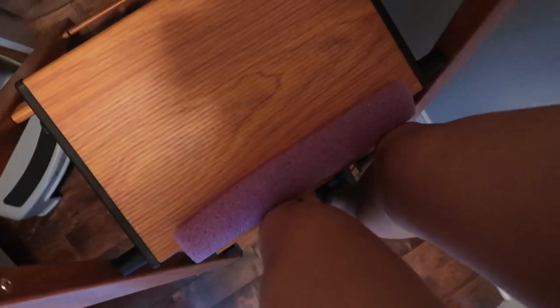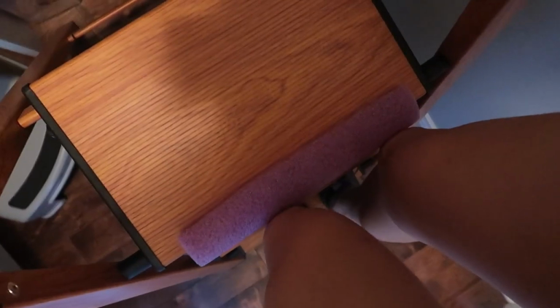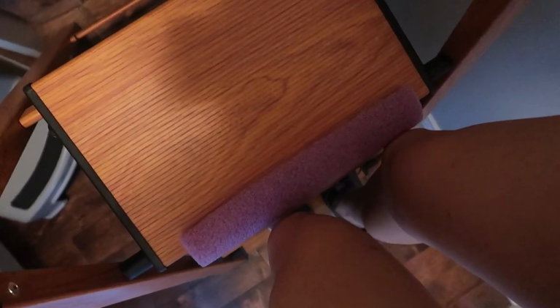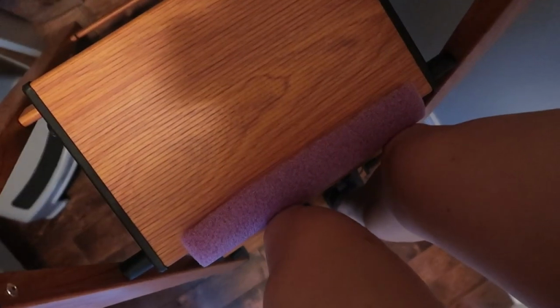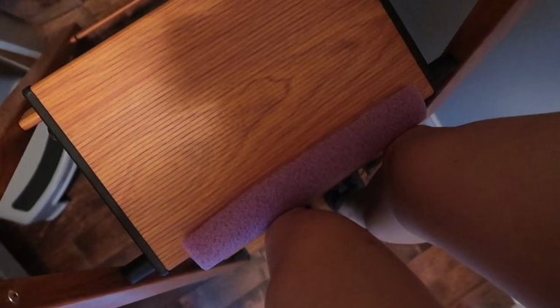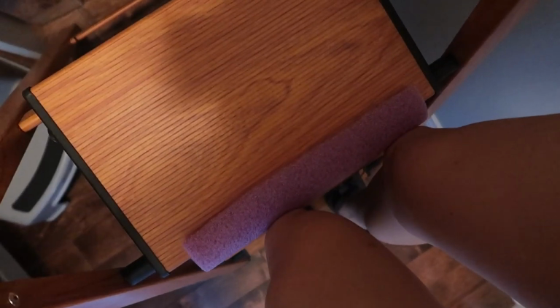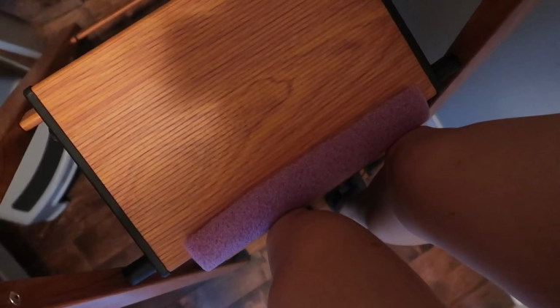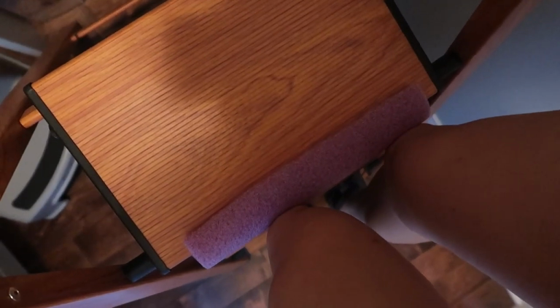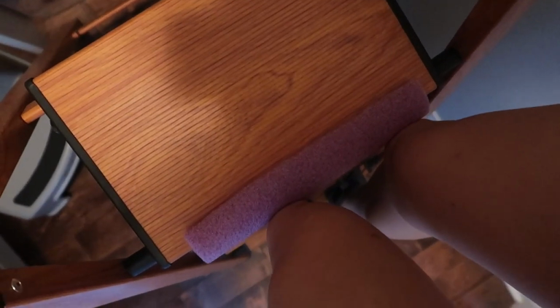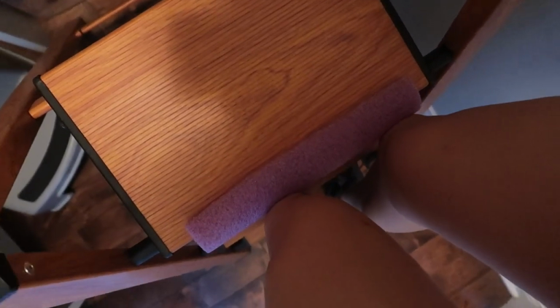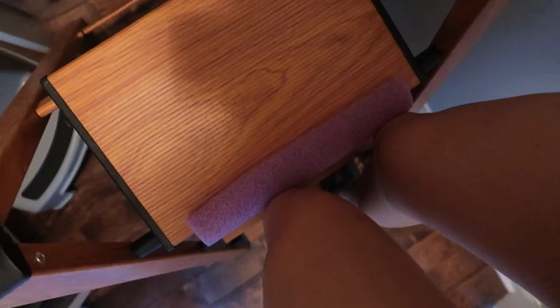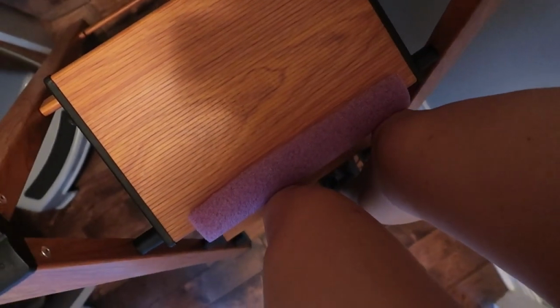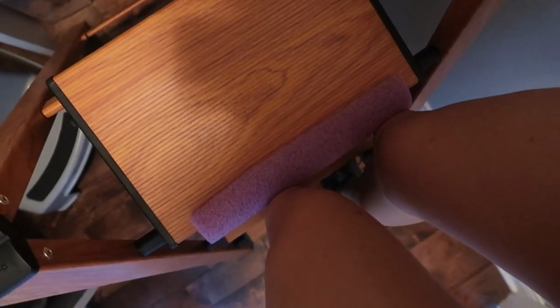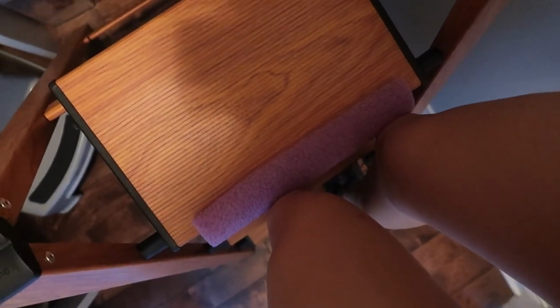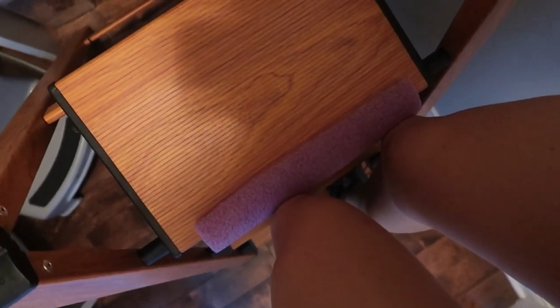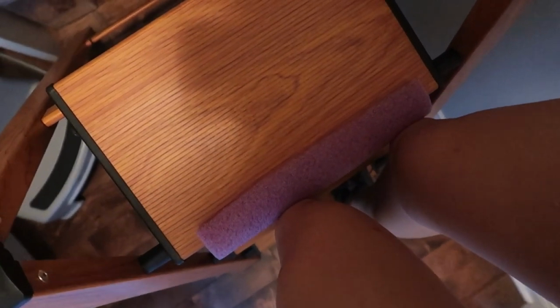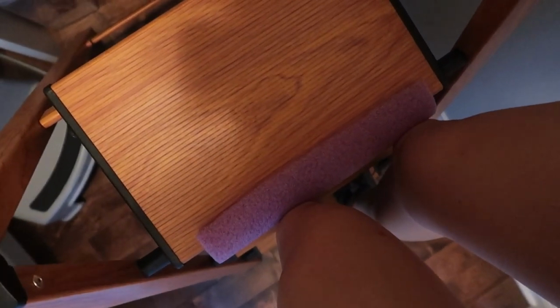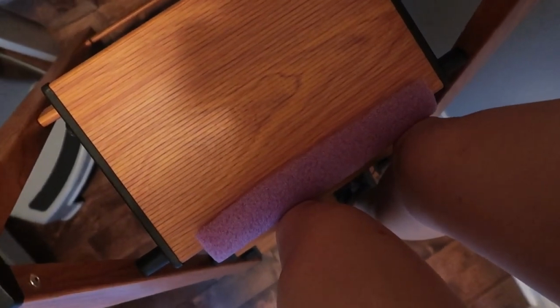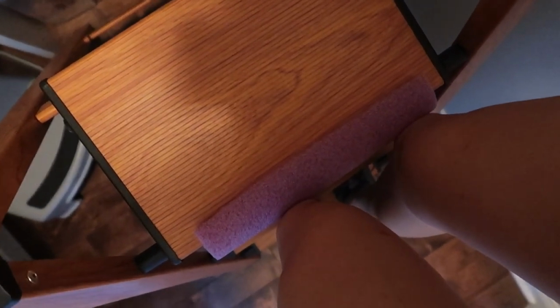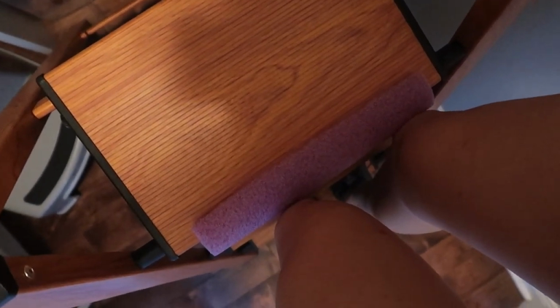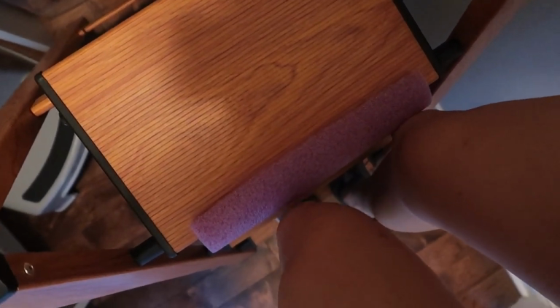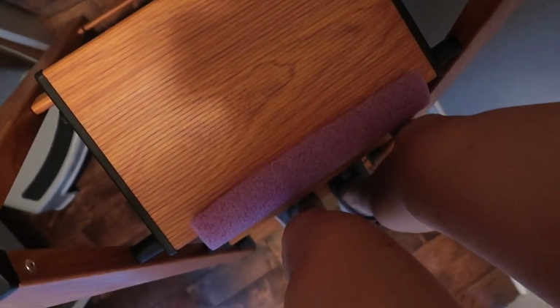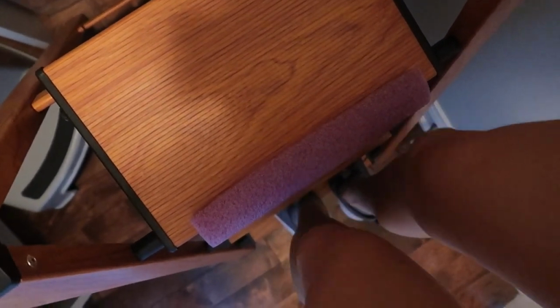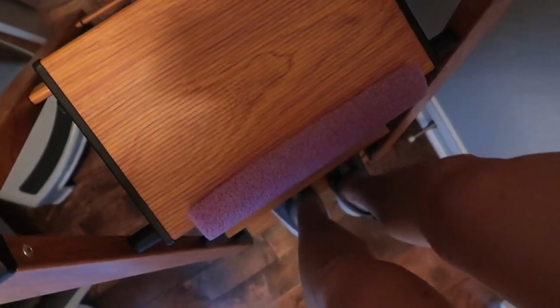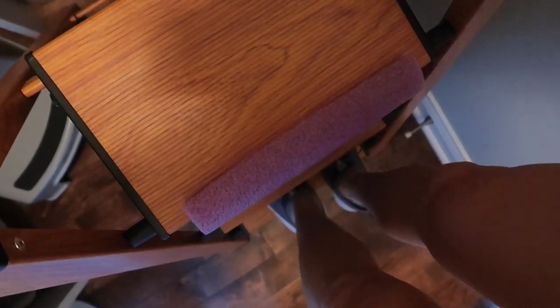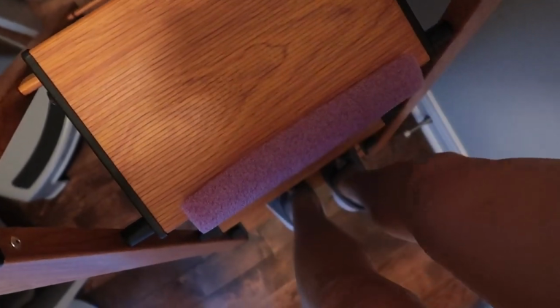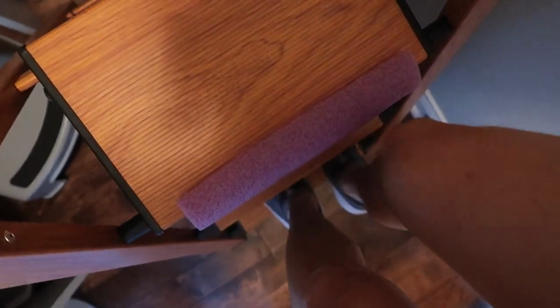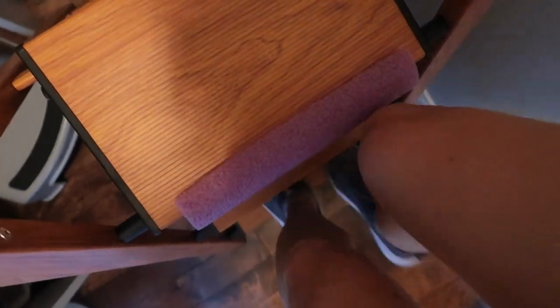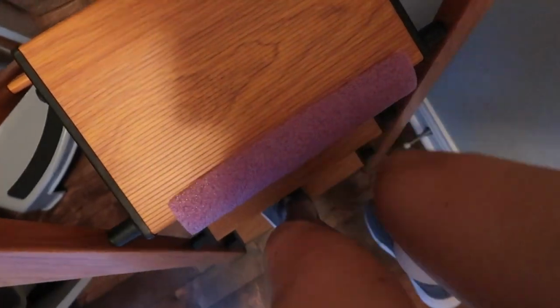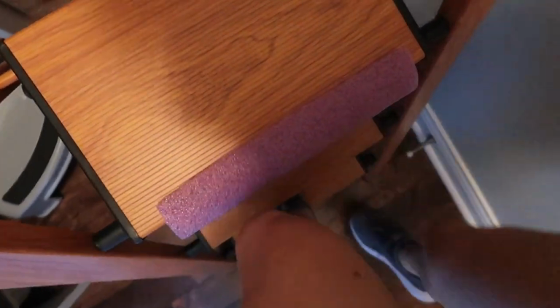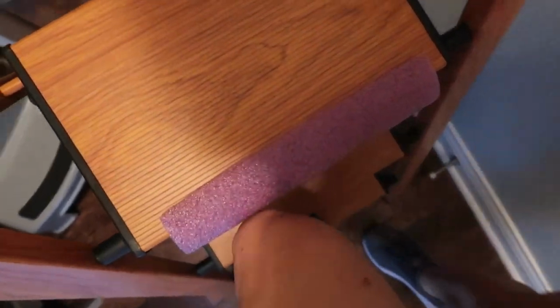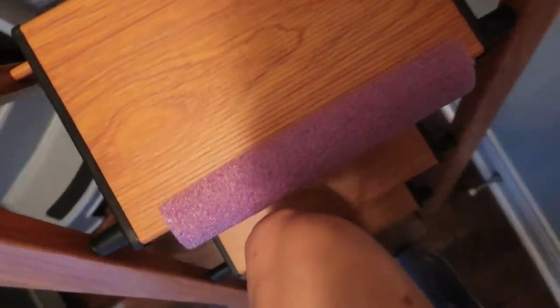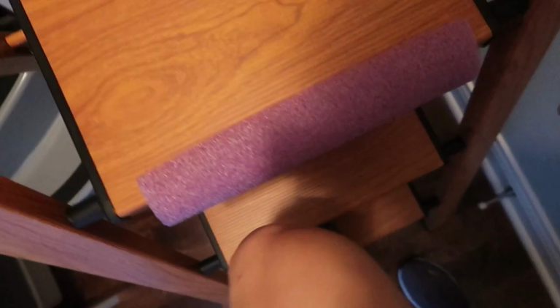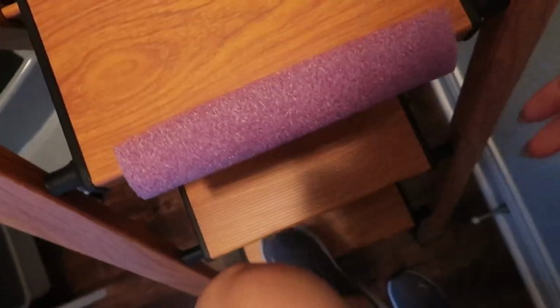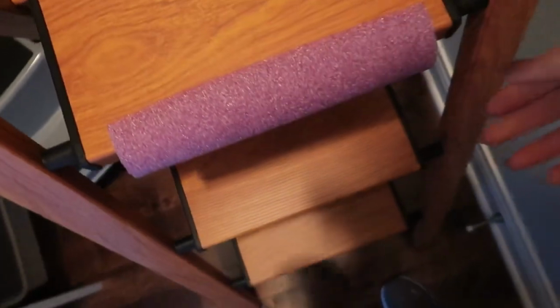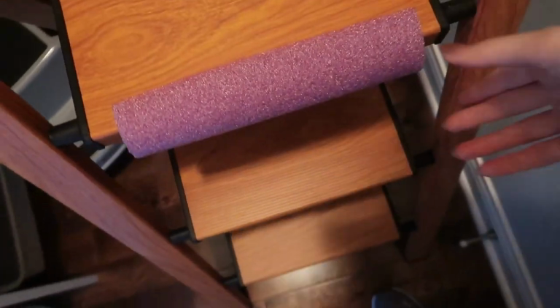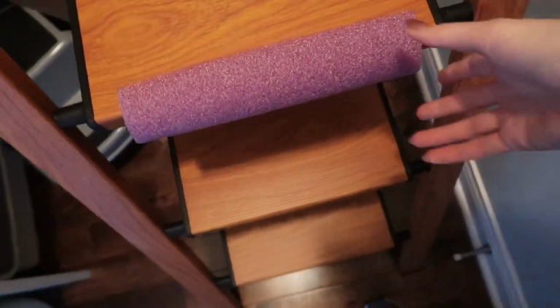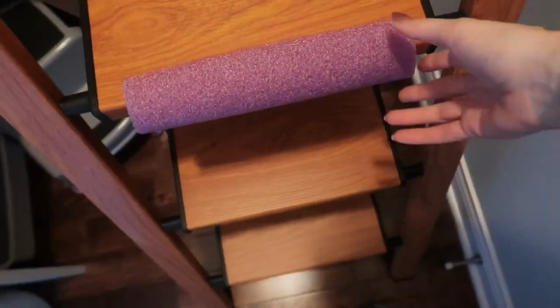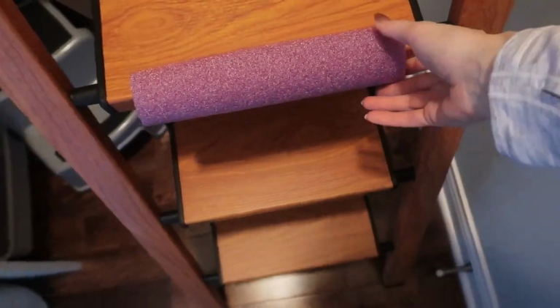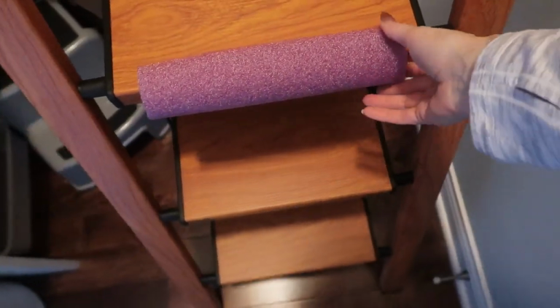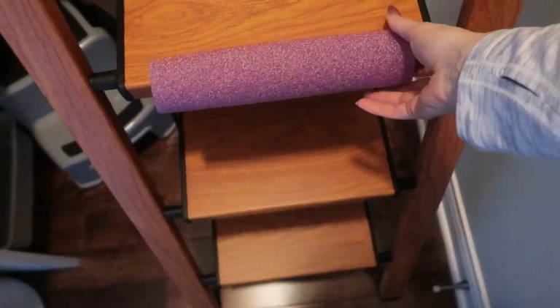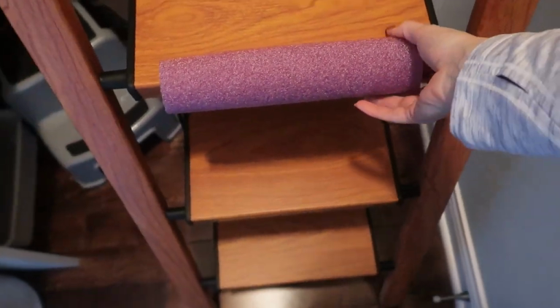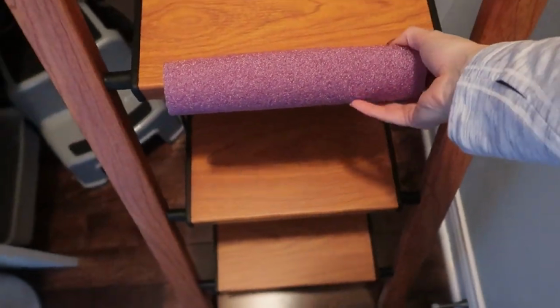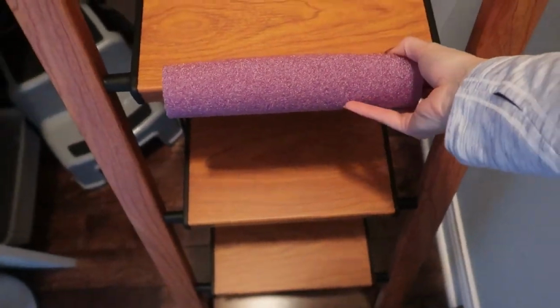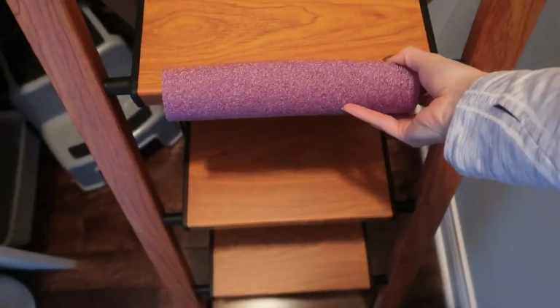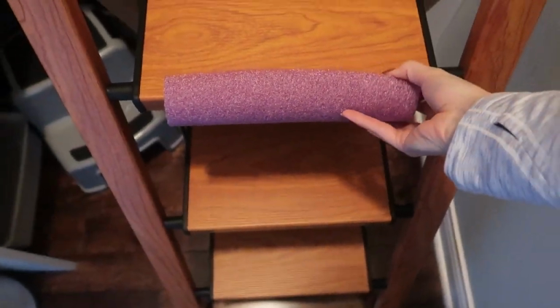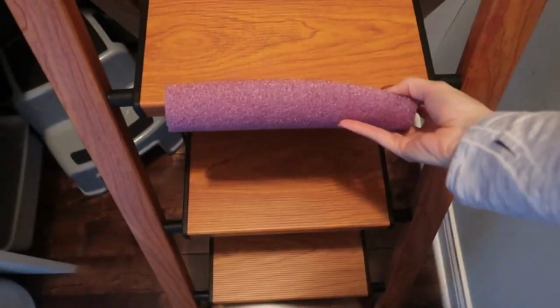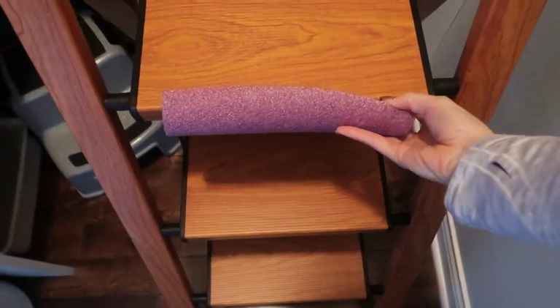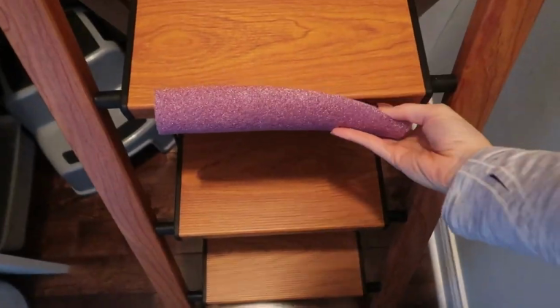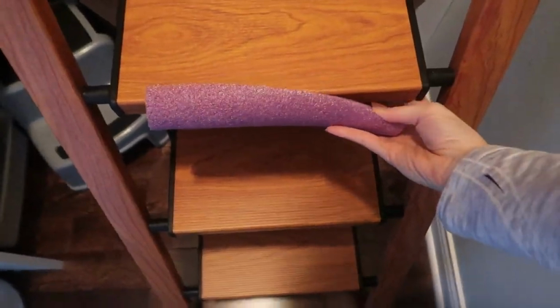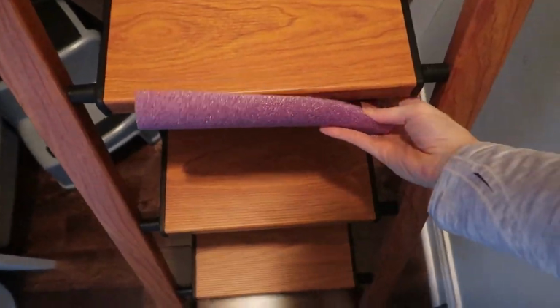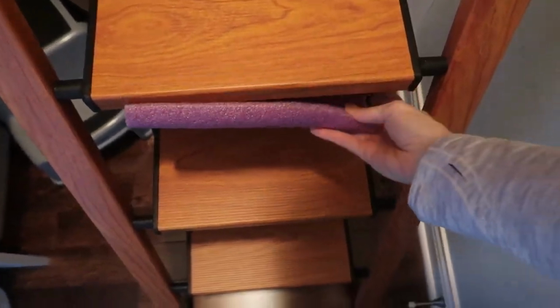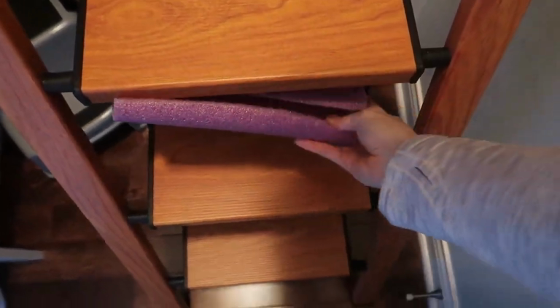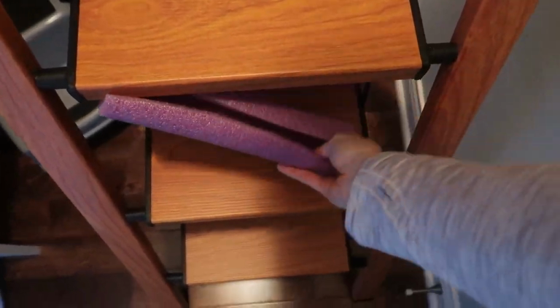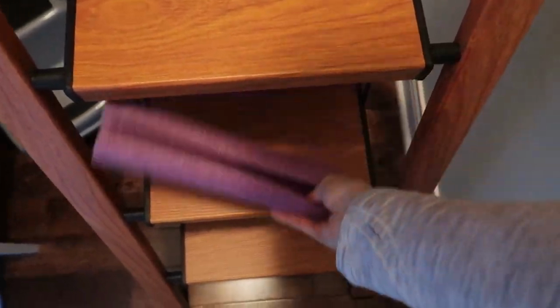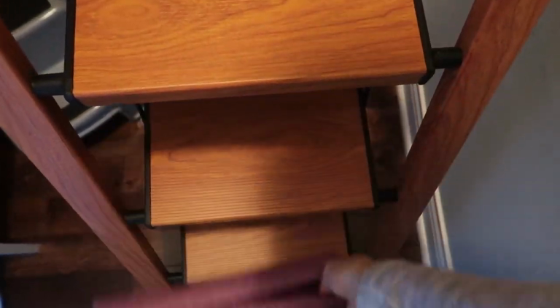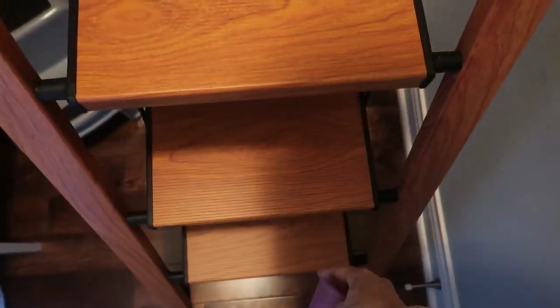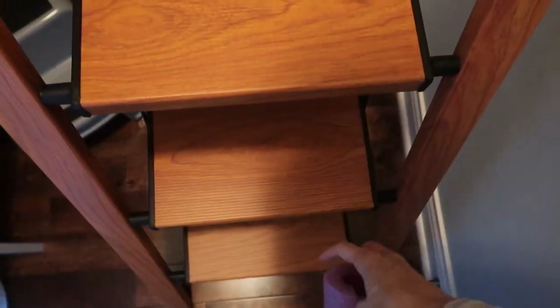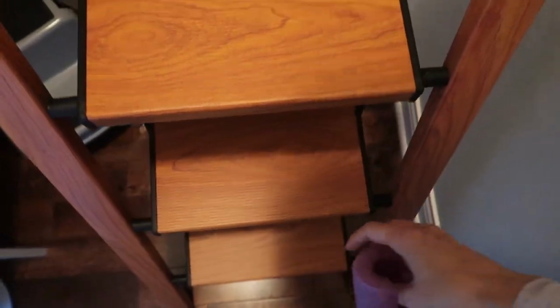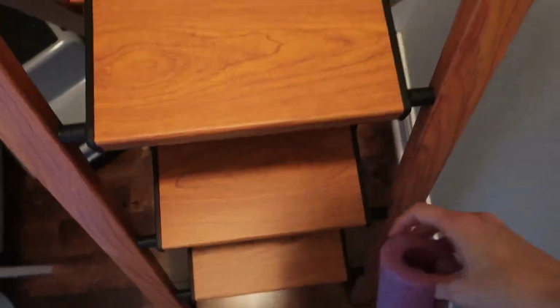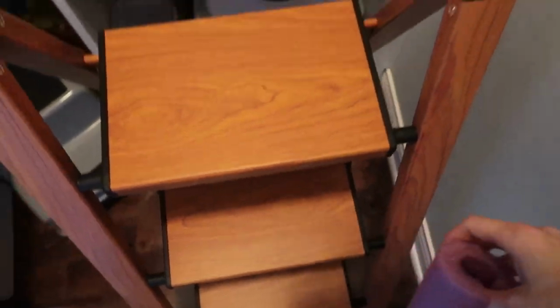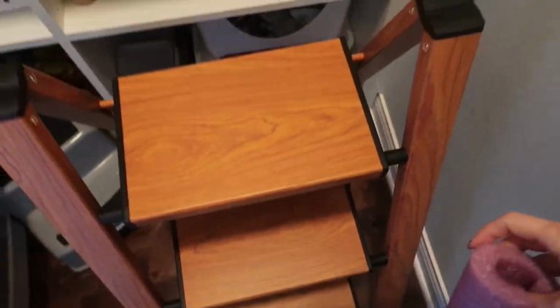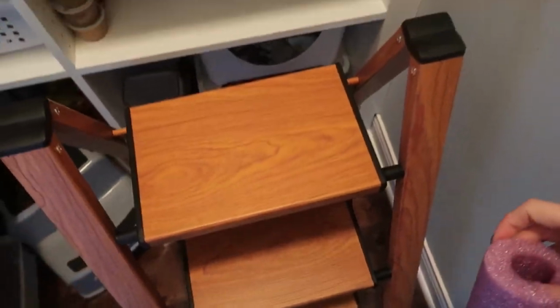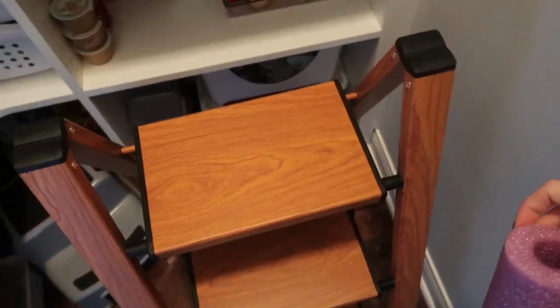Need some protection on your indoor or outdoor ladder? This is an amazing ladder slash step stool right here in my pantry.